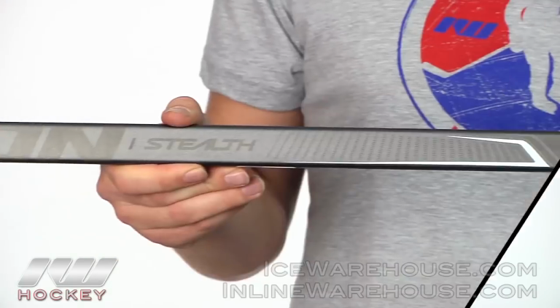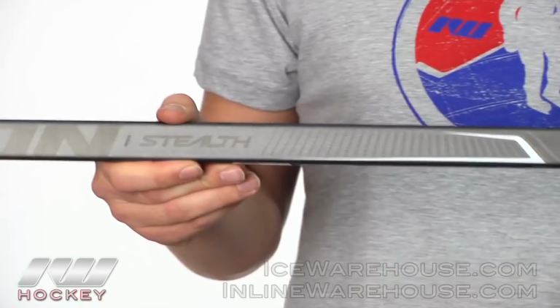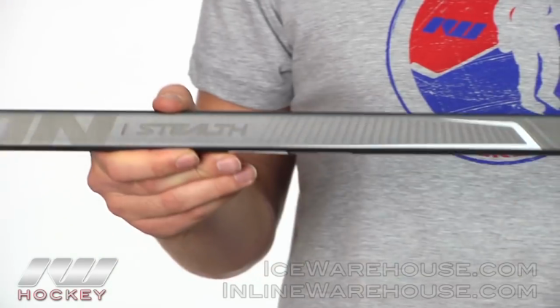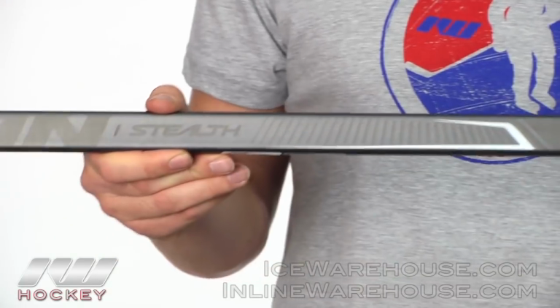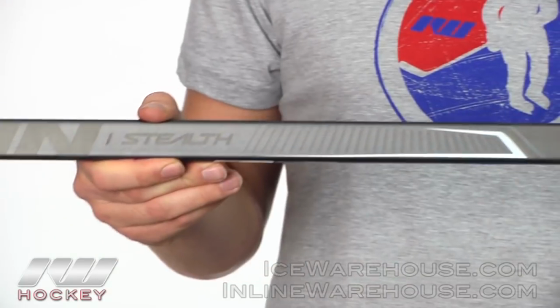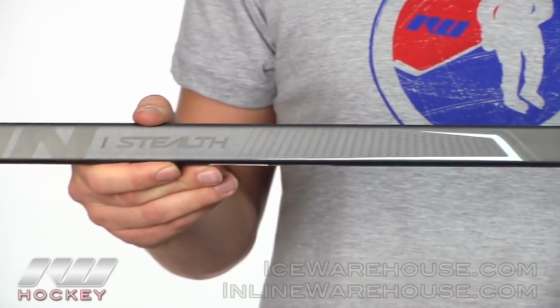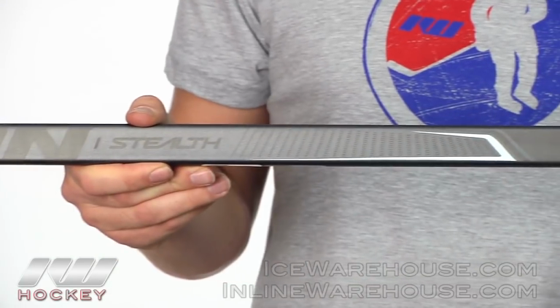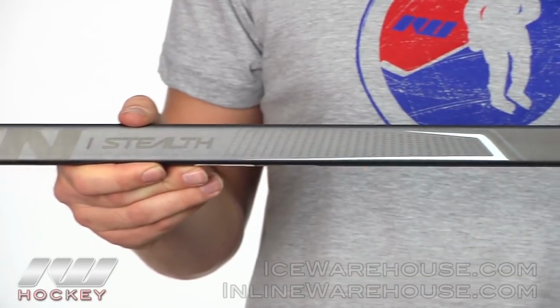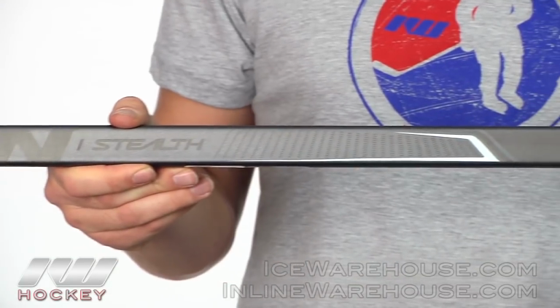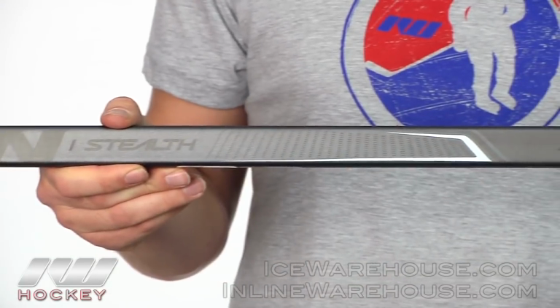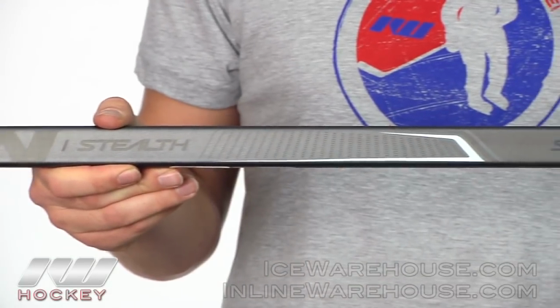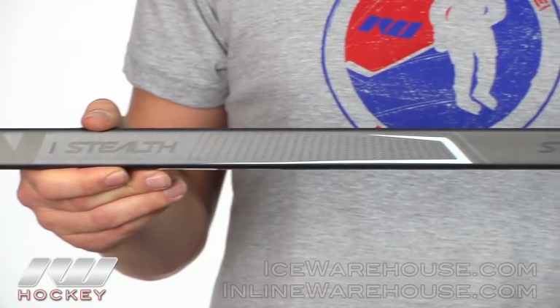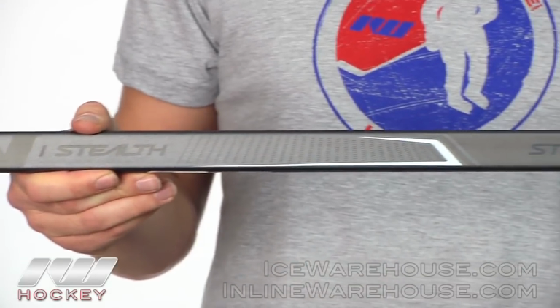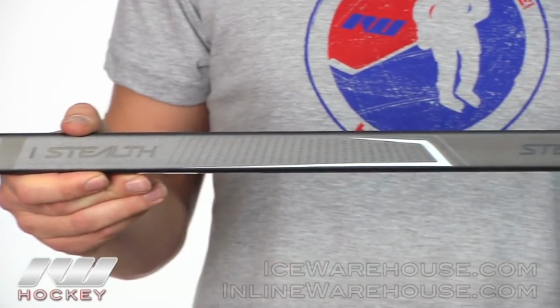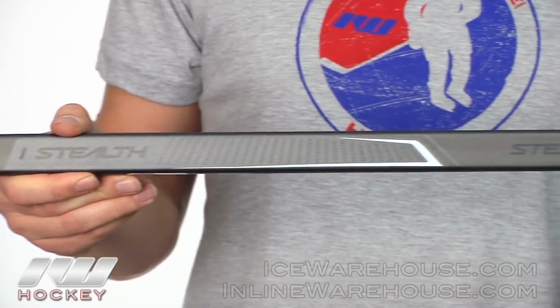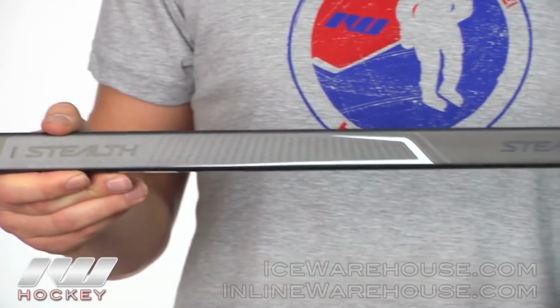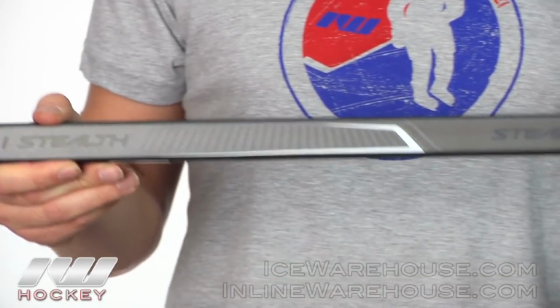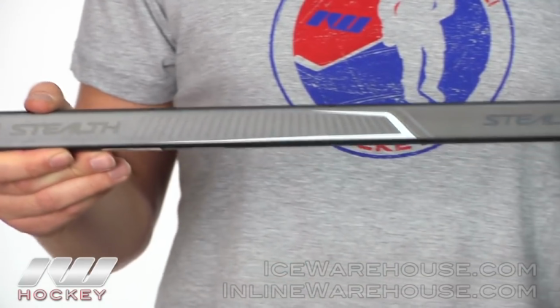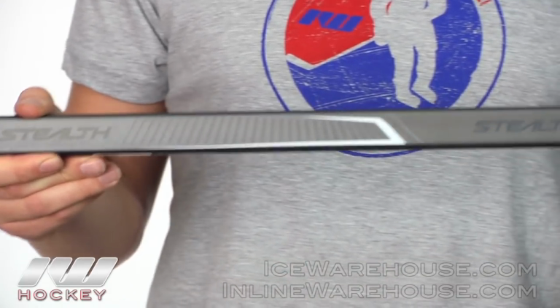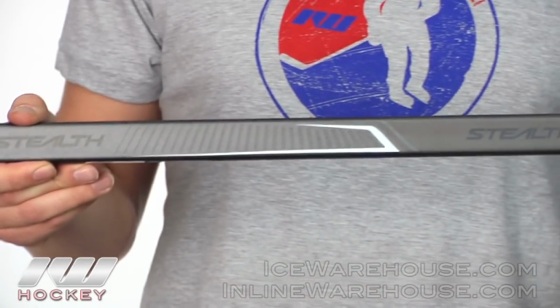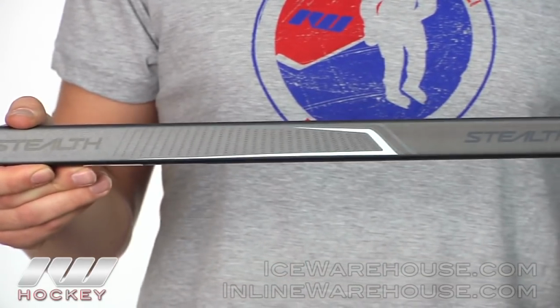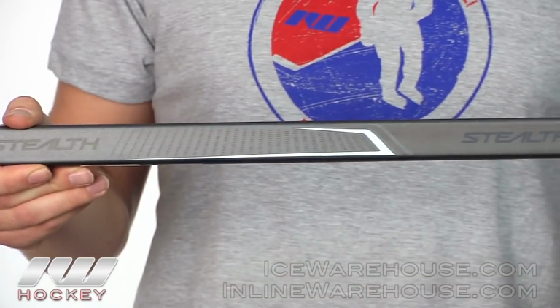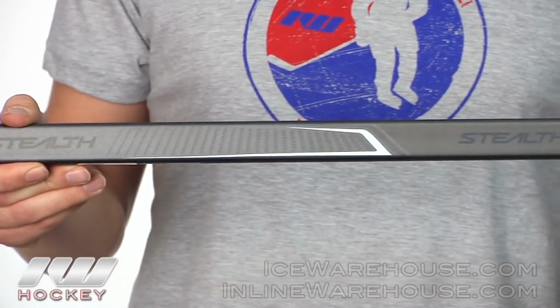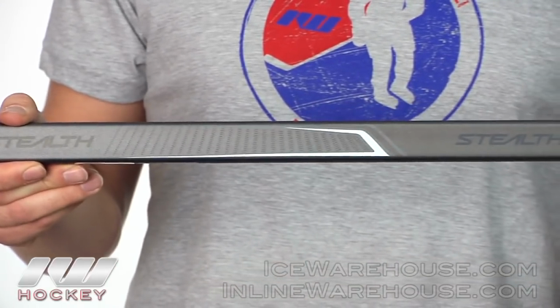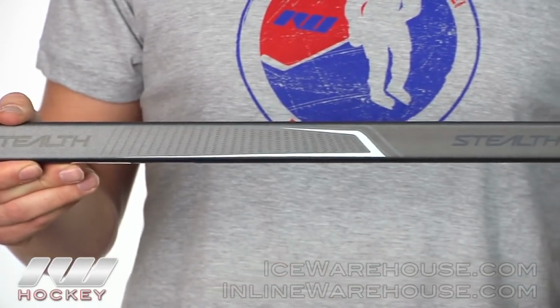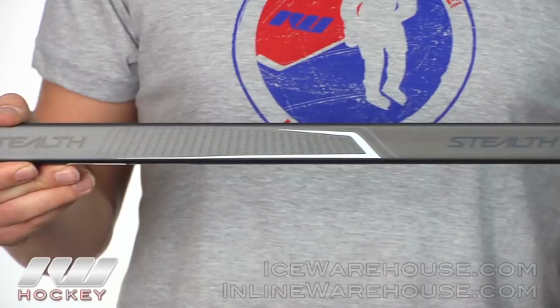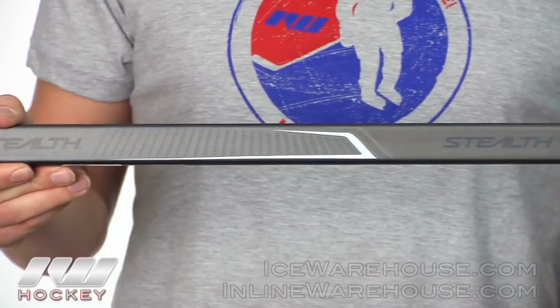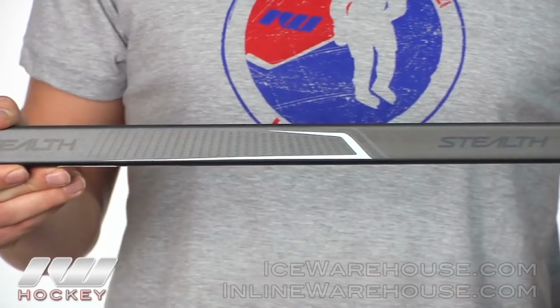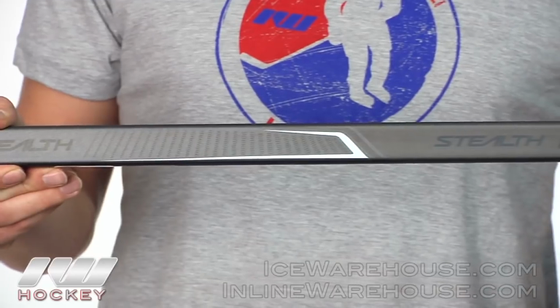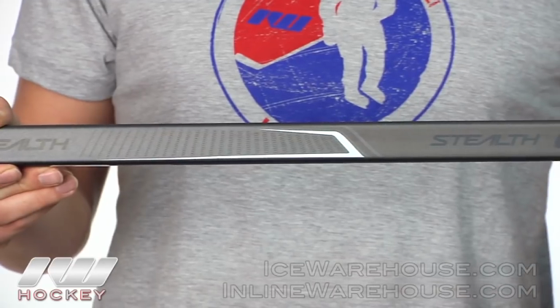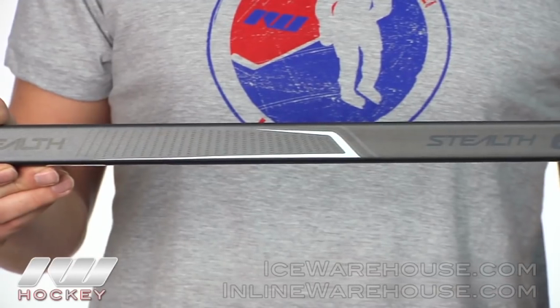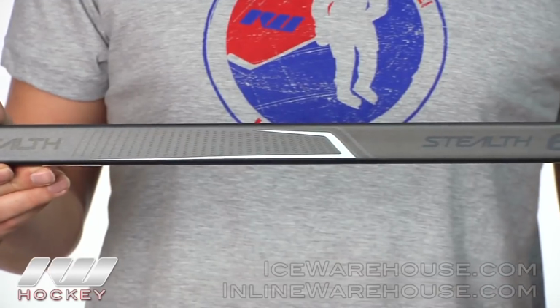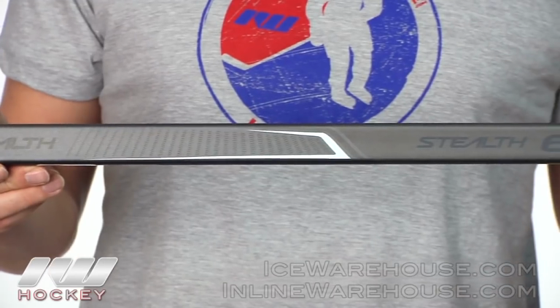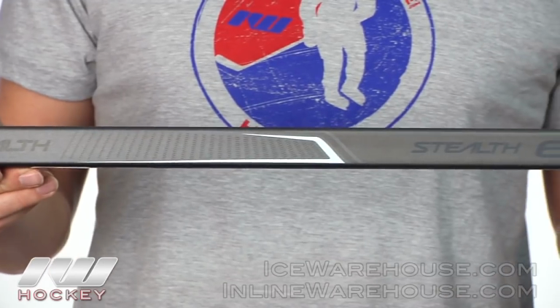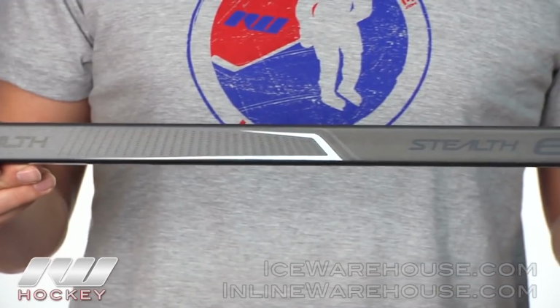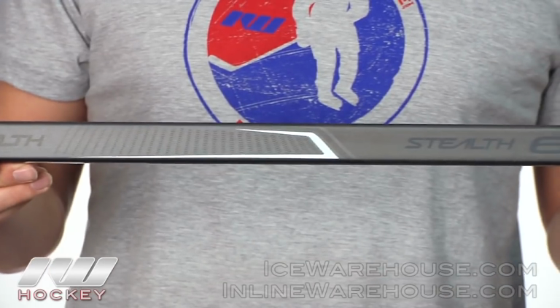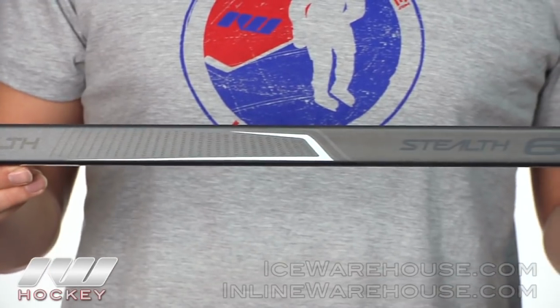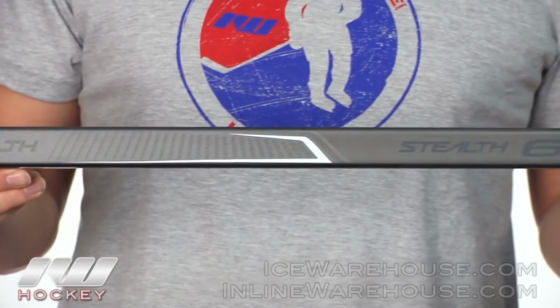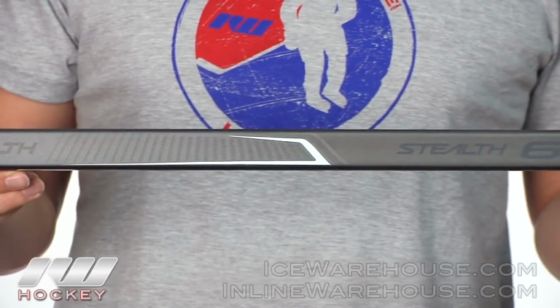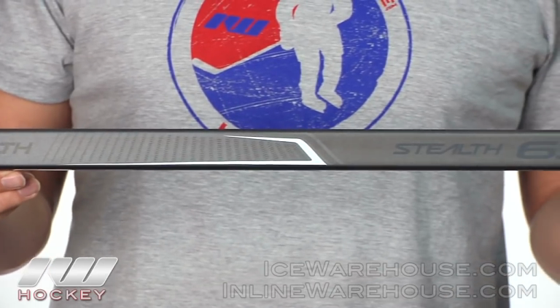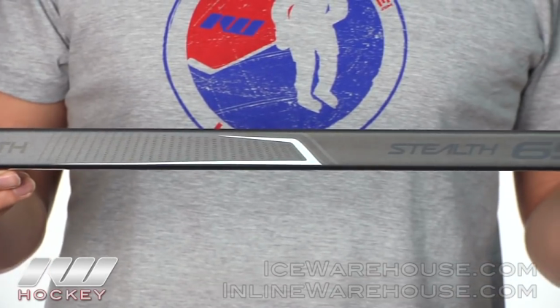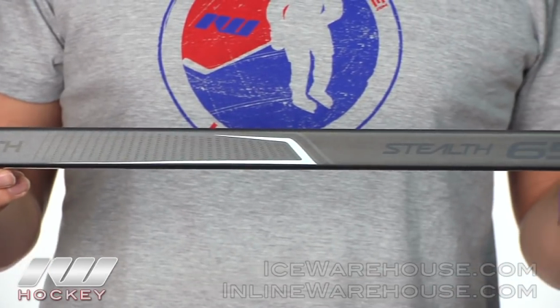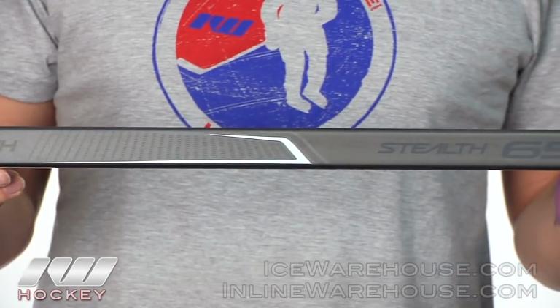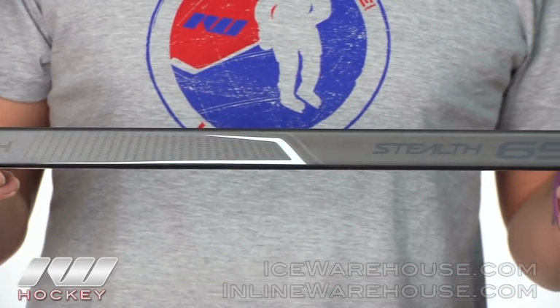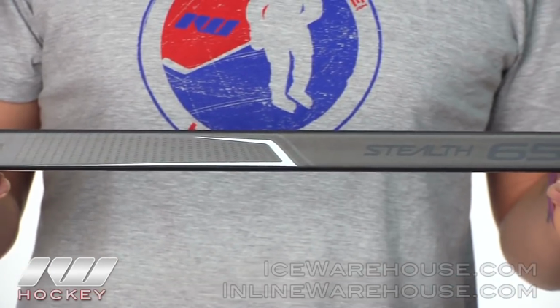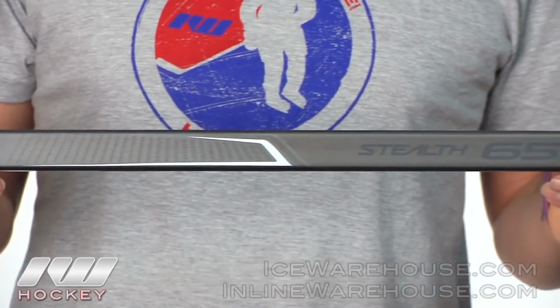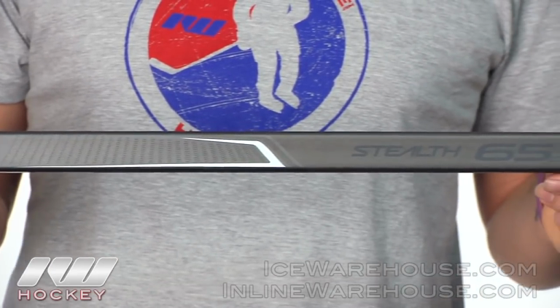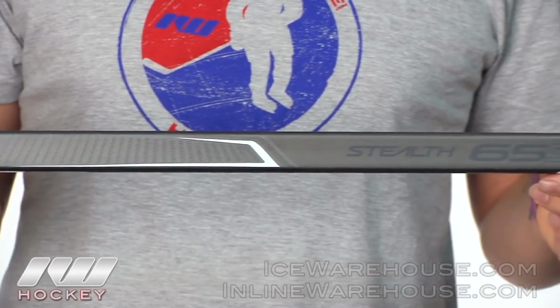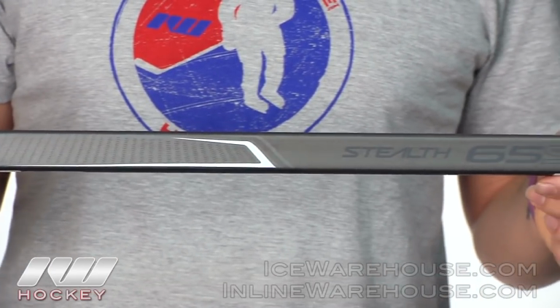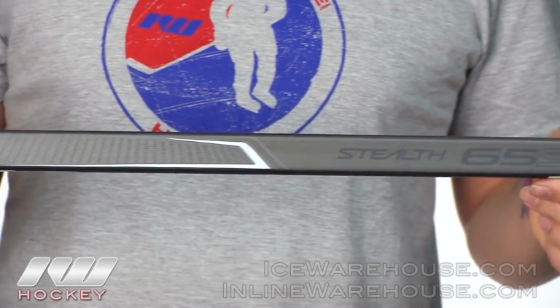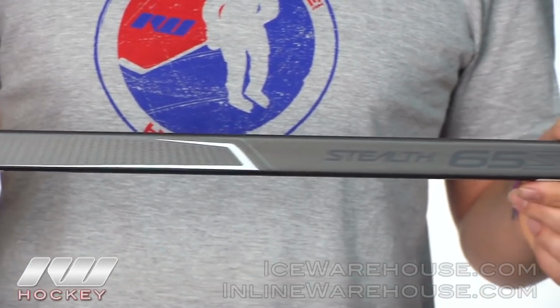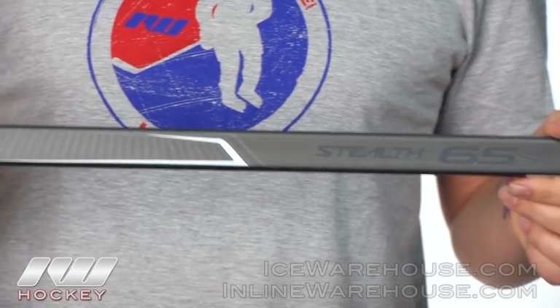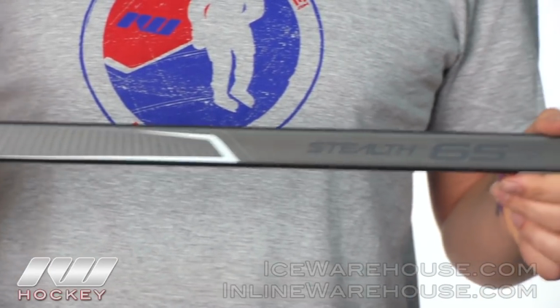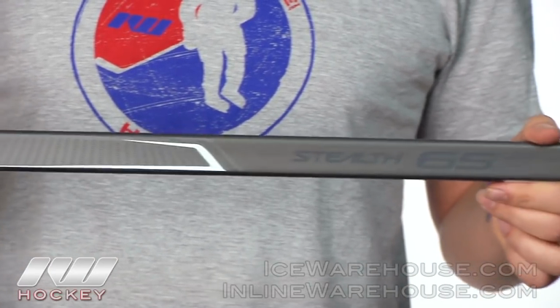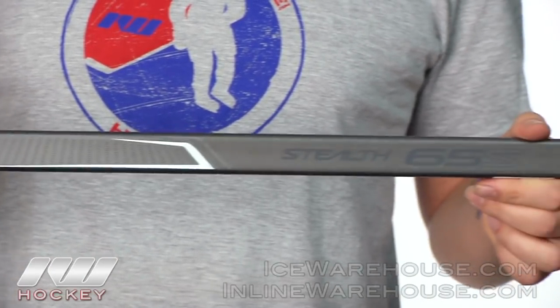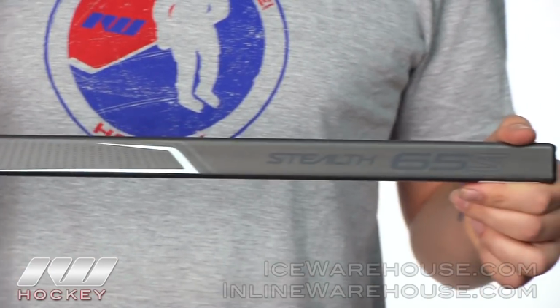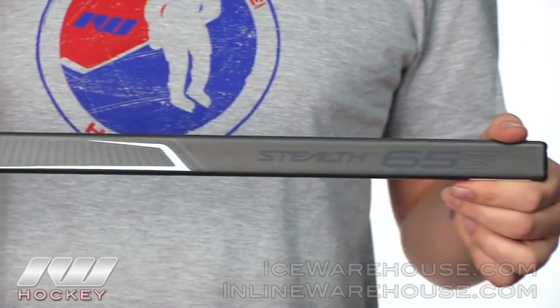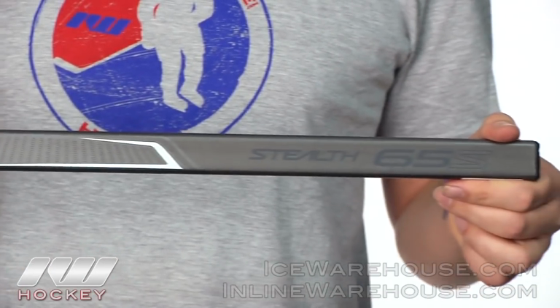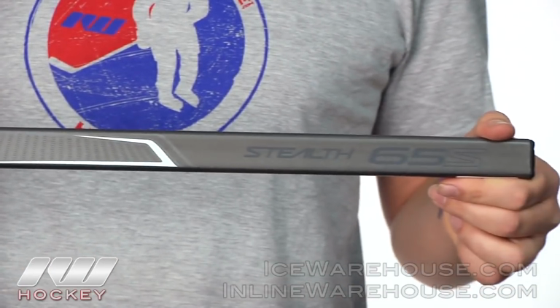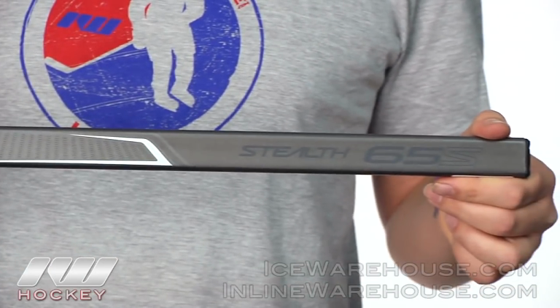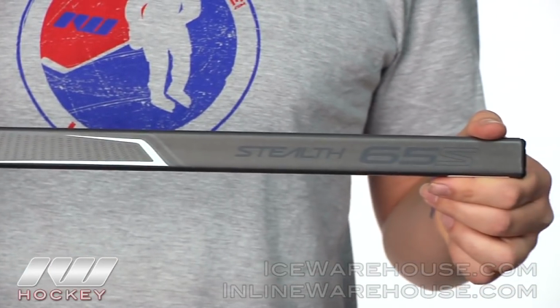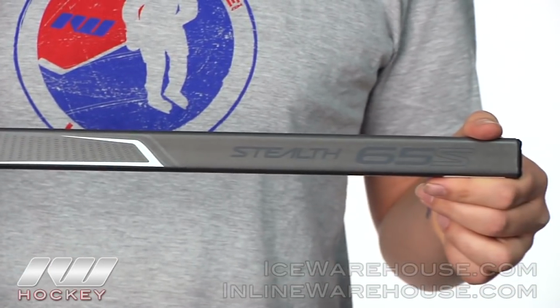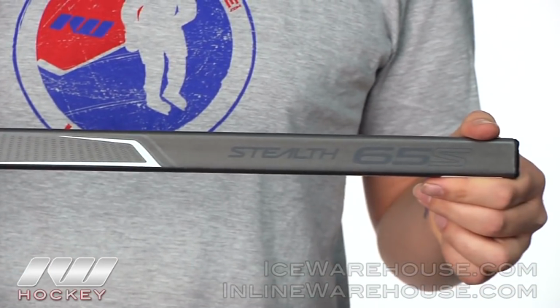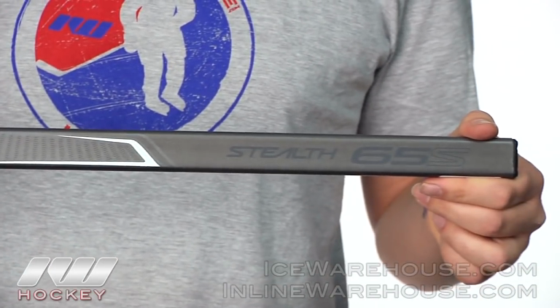Starting at the top of the stick, for the 65S you're going to get a lot of performance but you're also going to get a great value with this one.